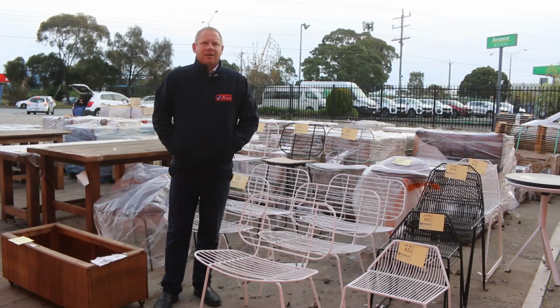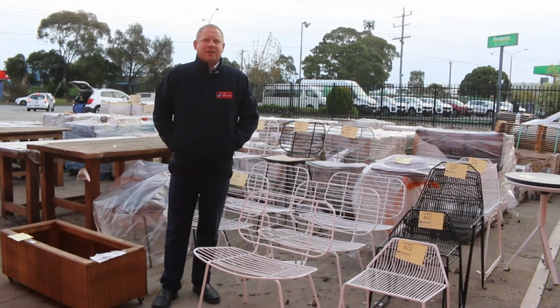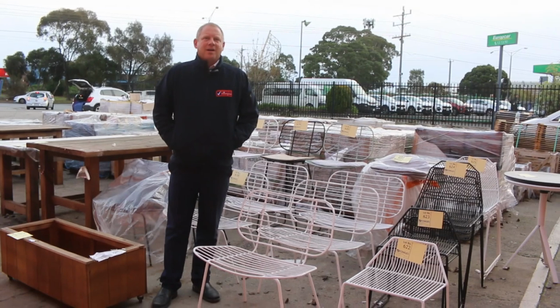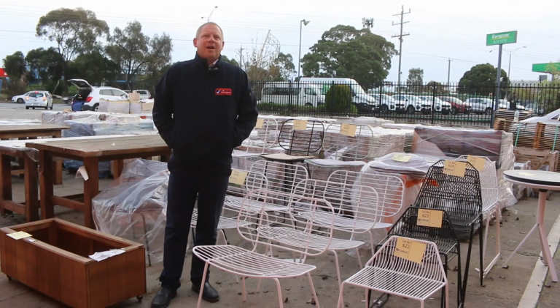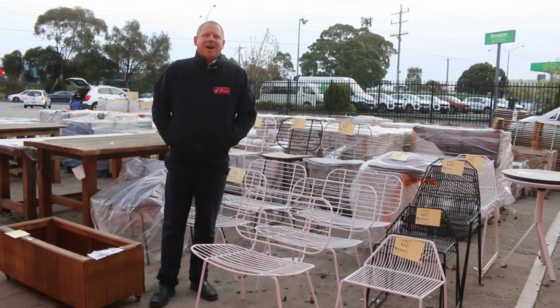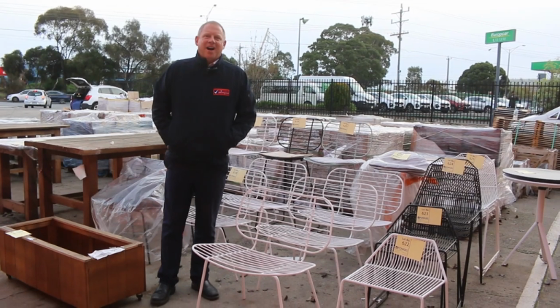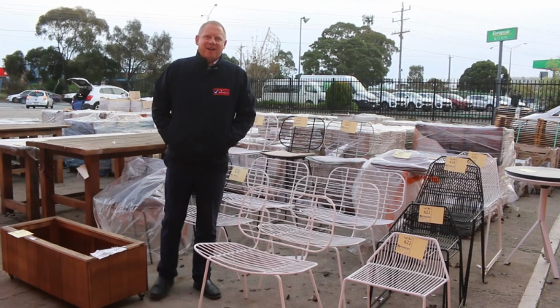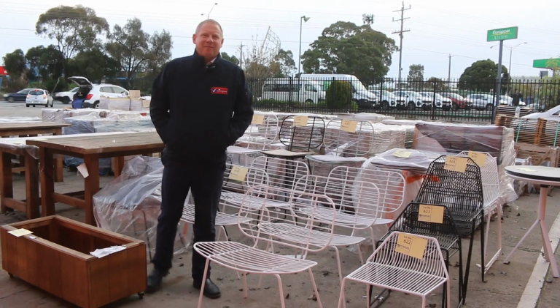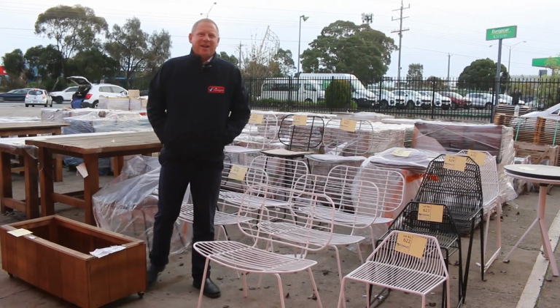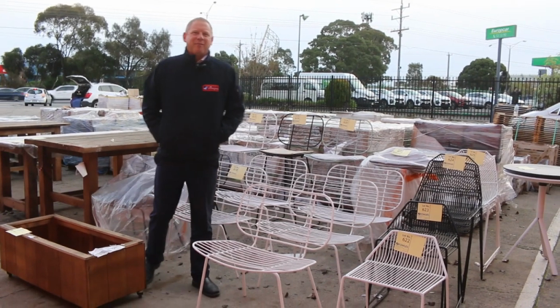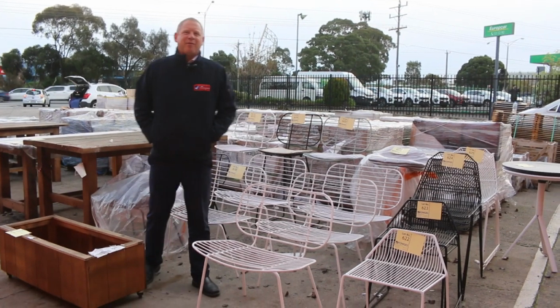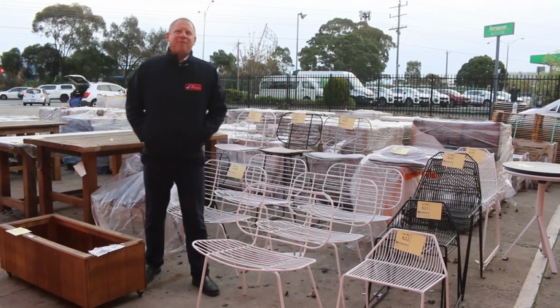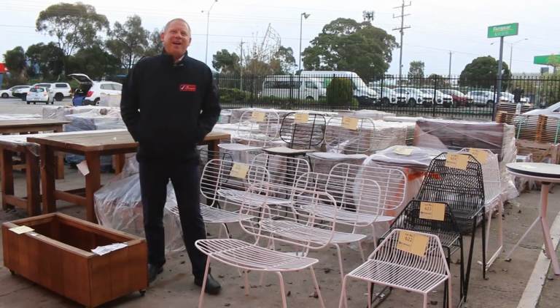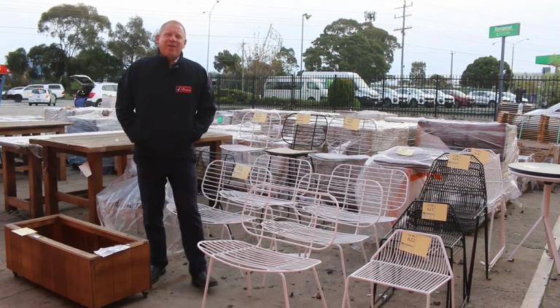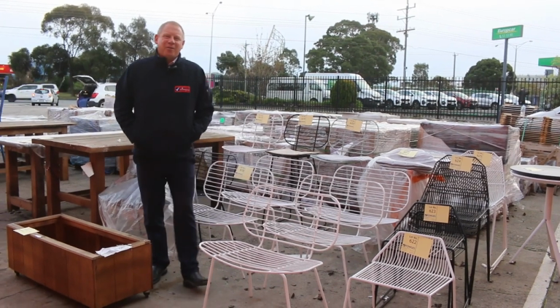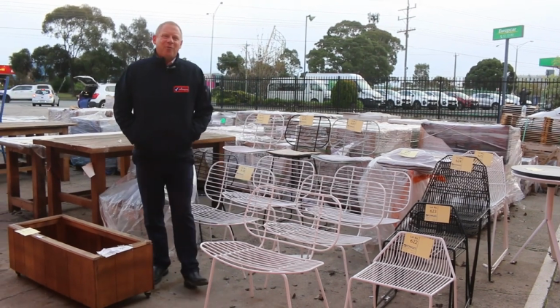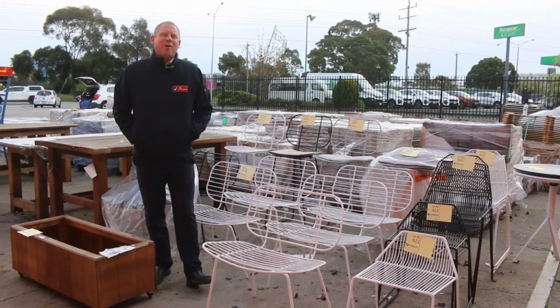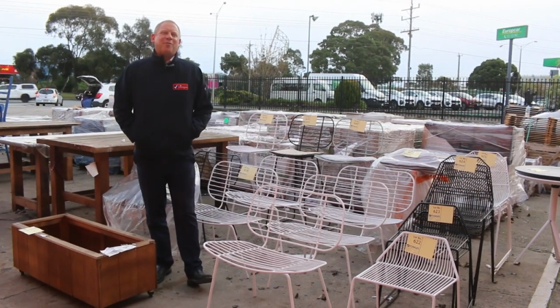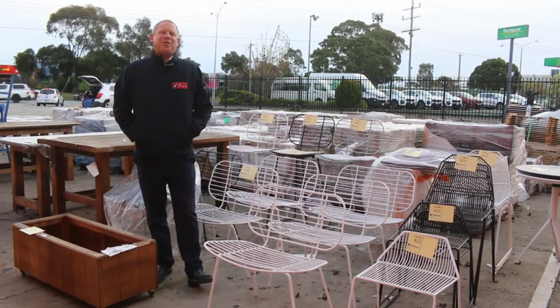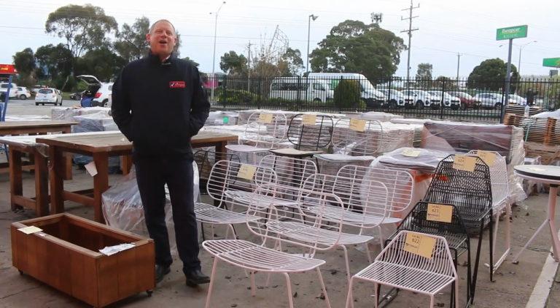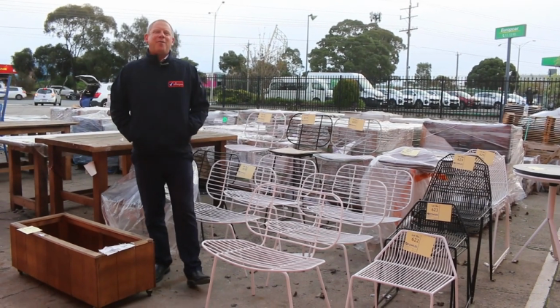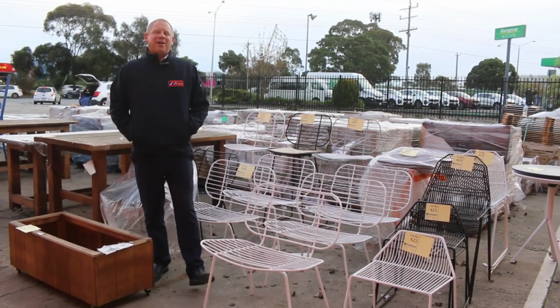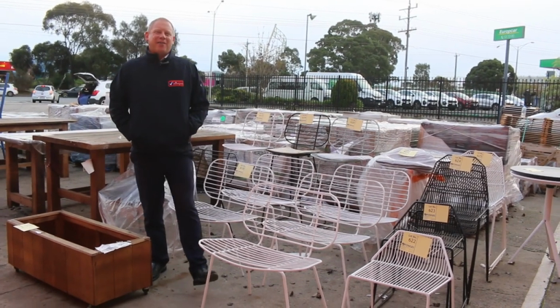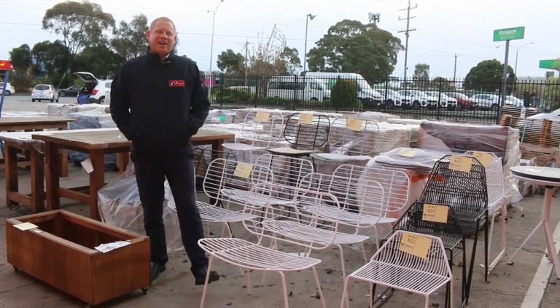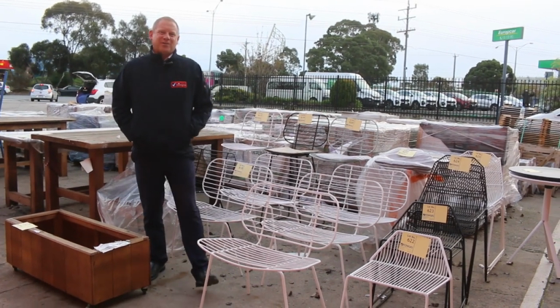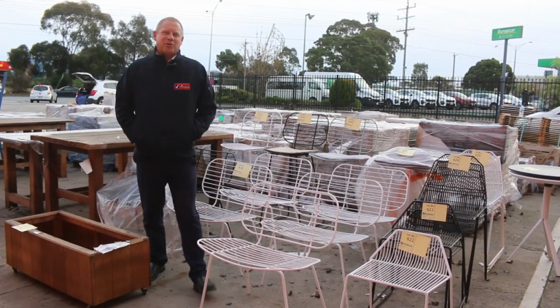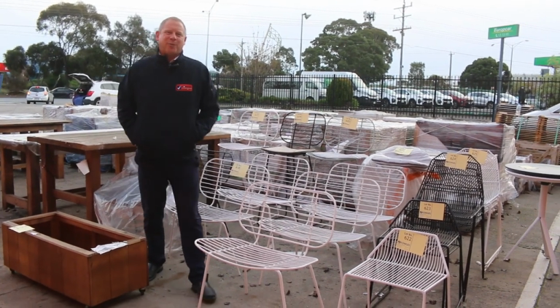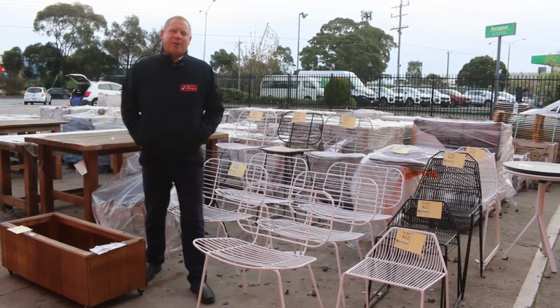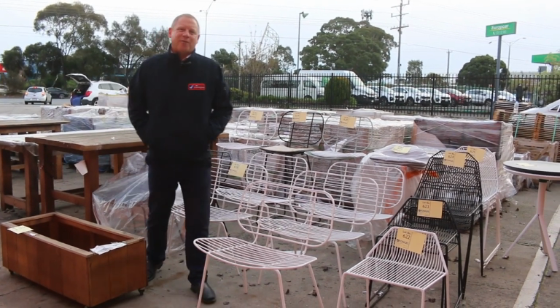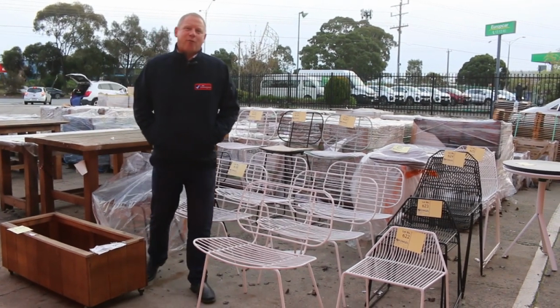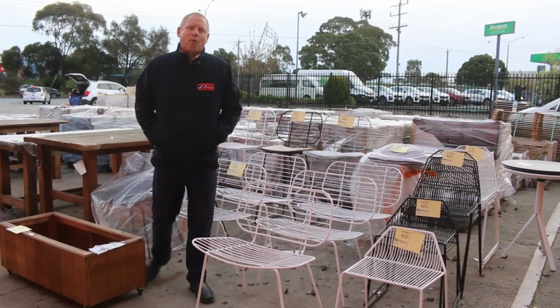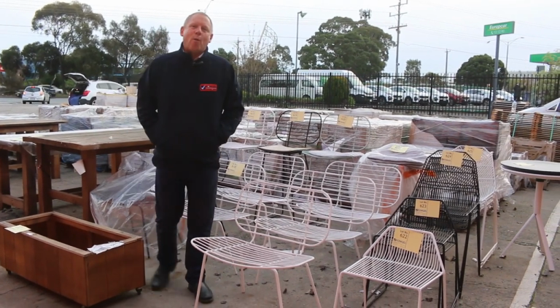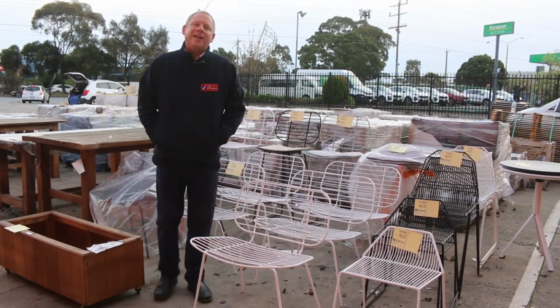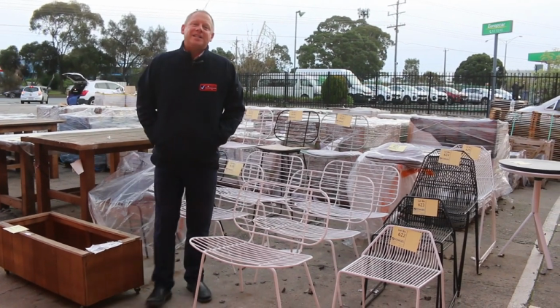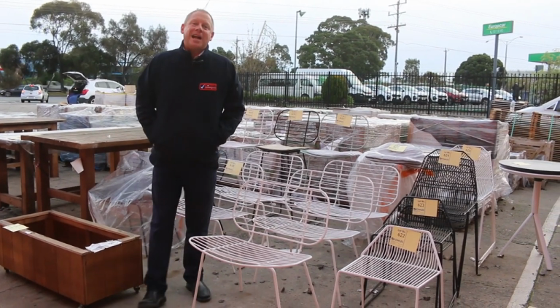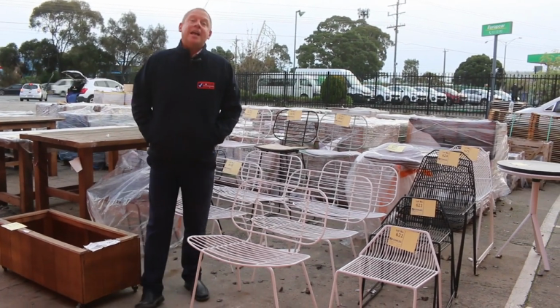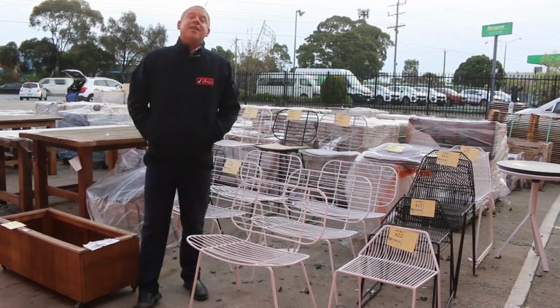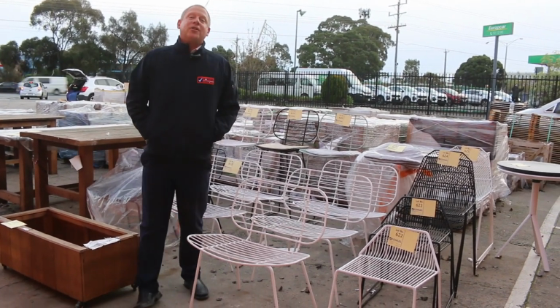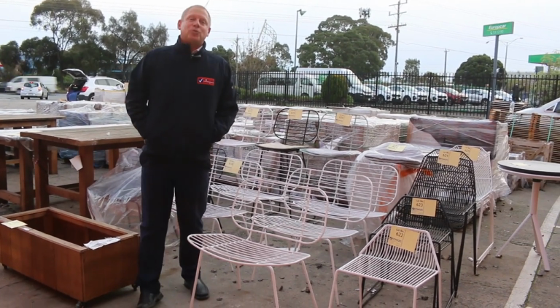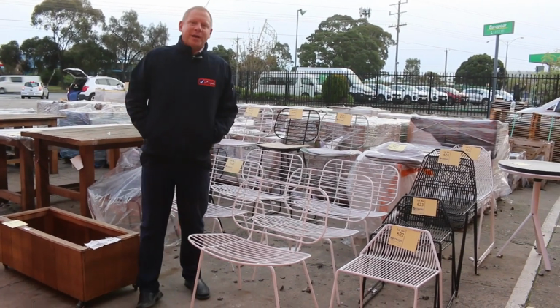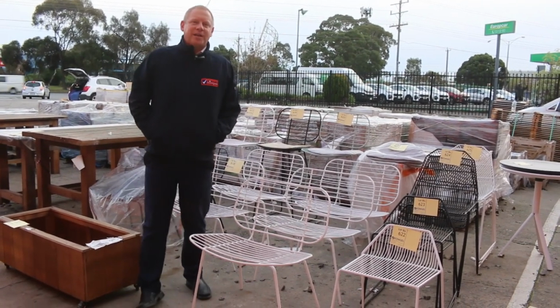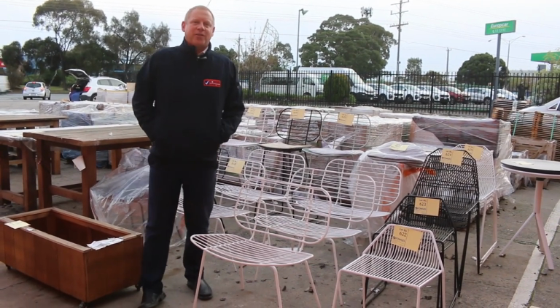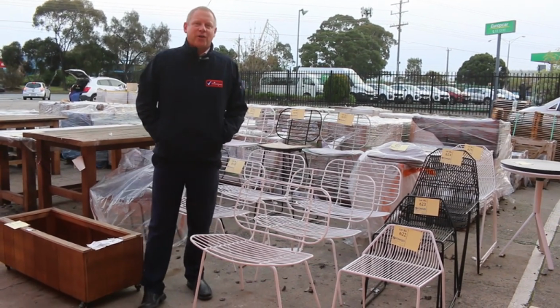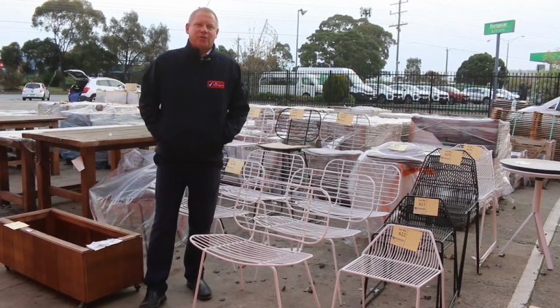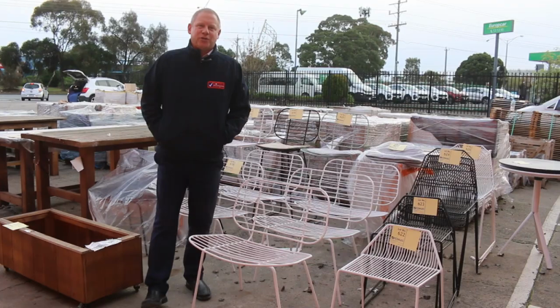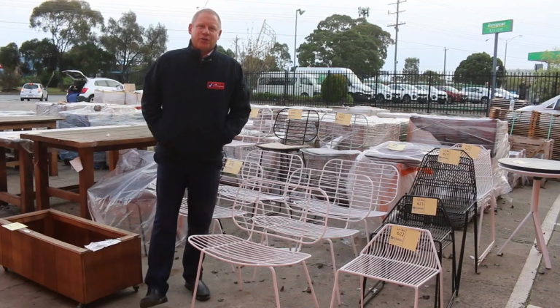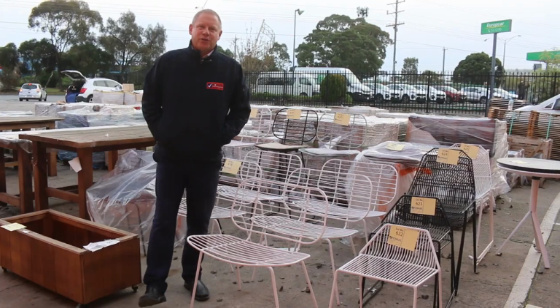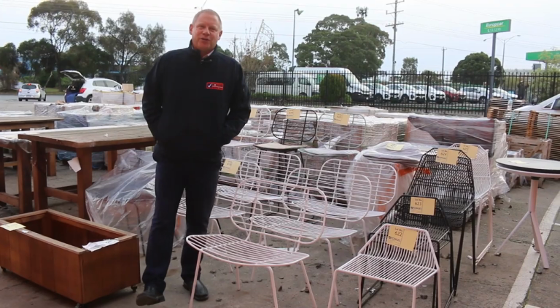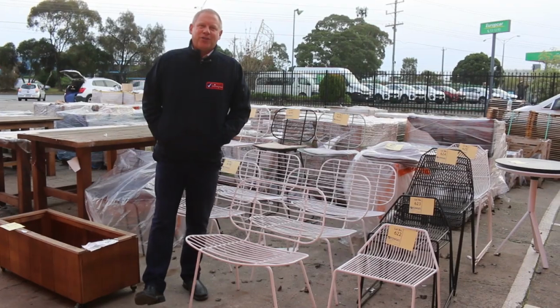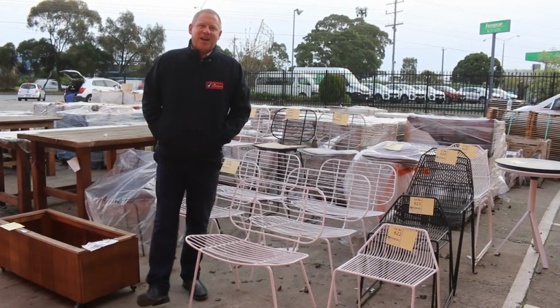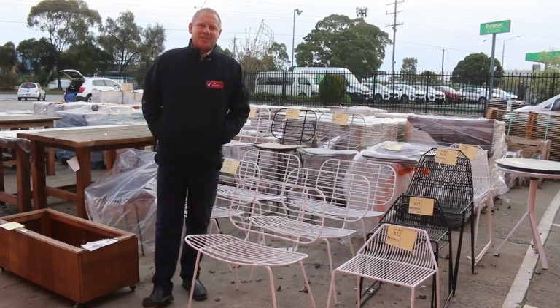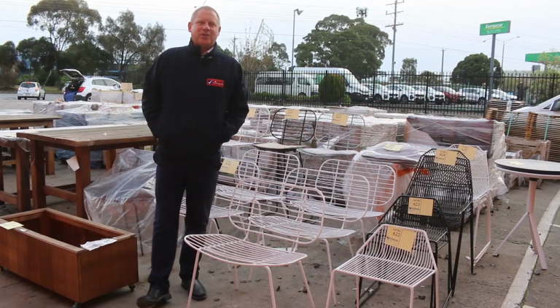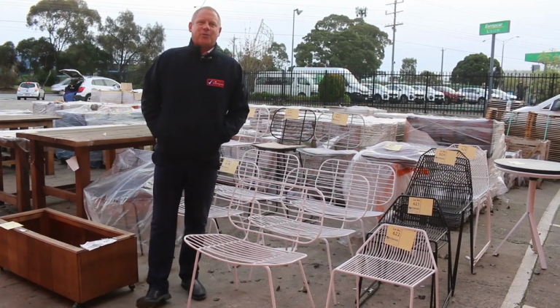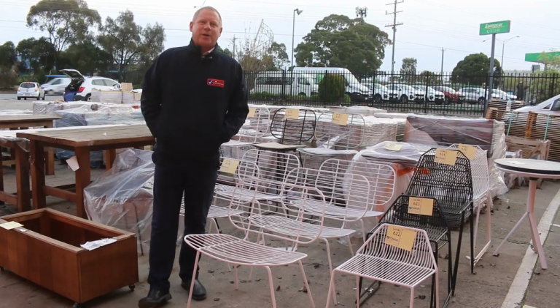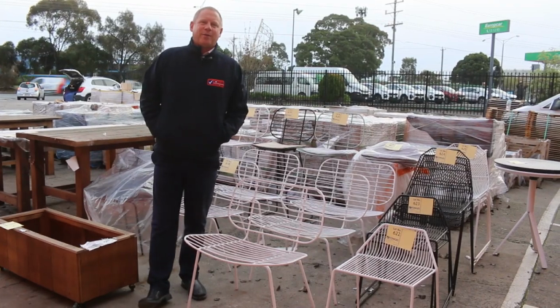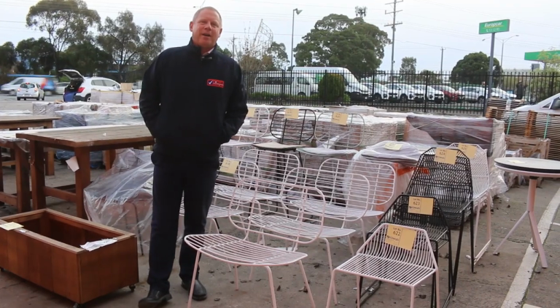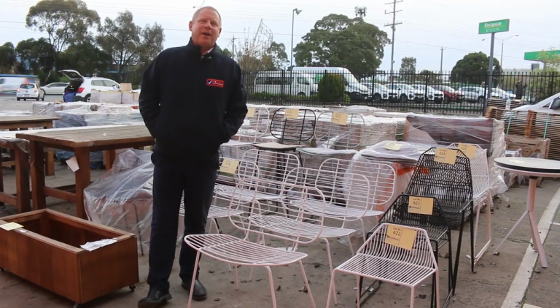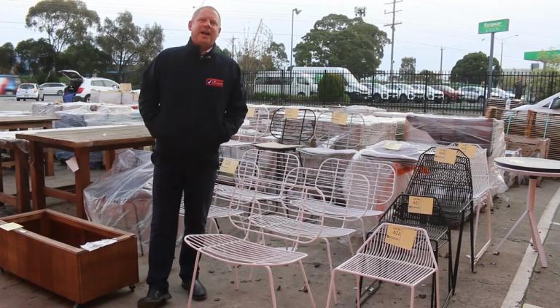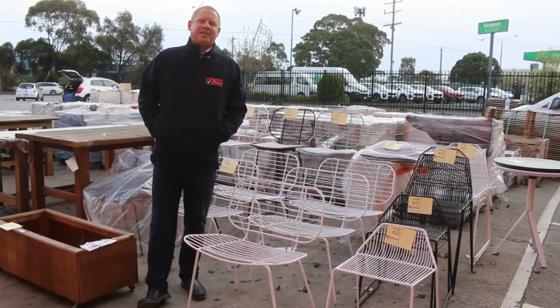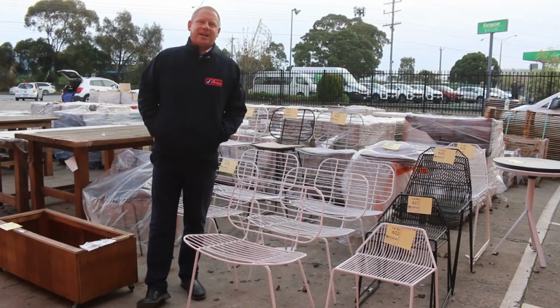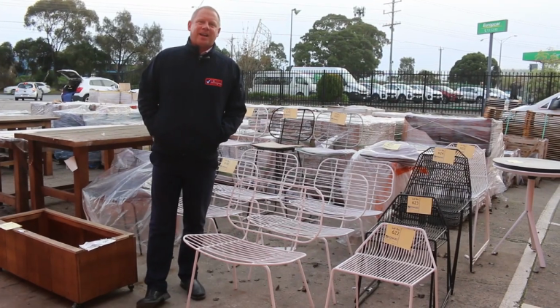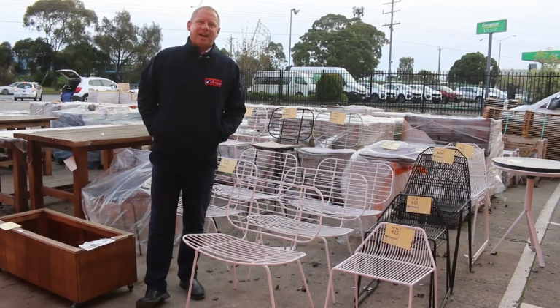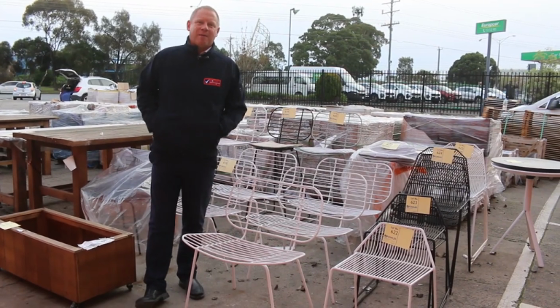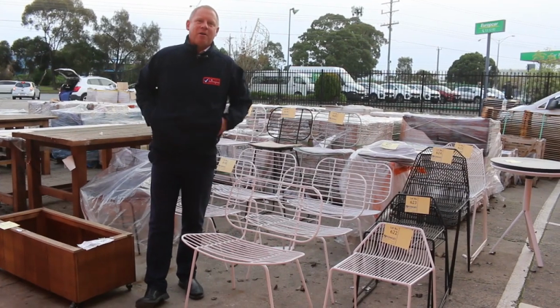Hi, I'm Liam from Fowles and welcome to the Home Renovators Auction Preview for Wednesday, the 23rd of June 2021 at 10am.